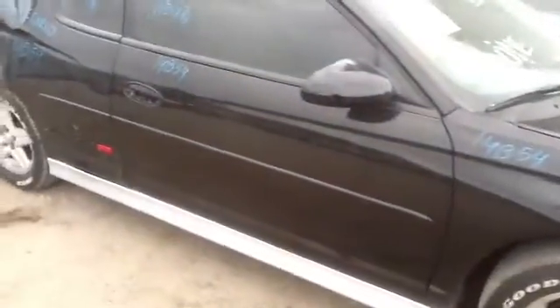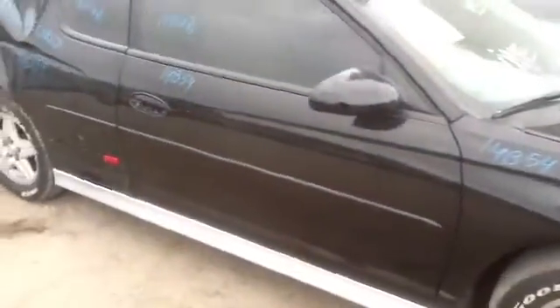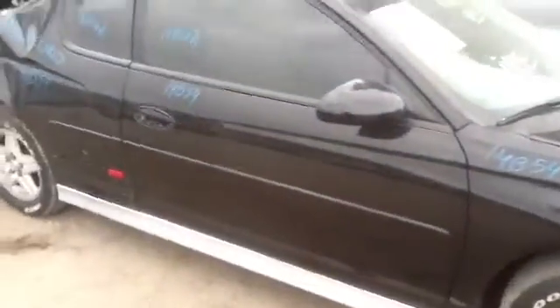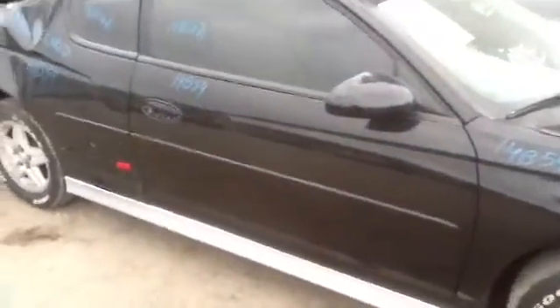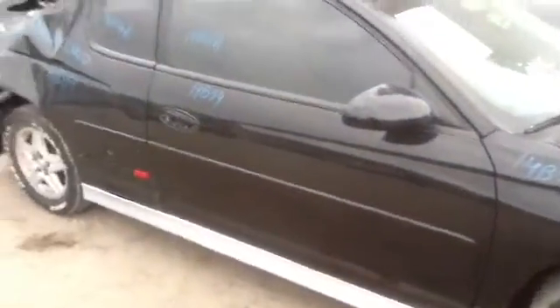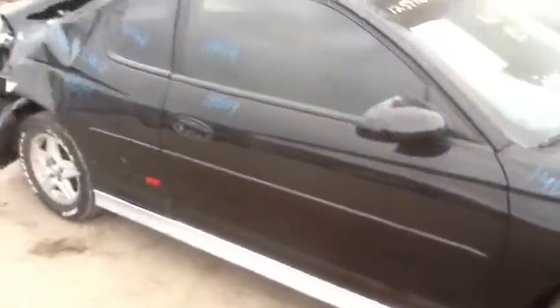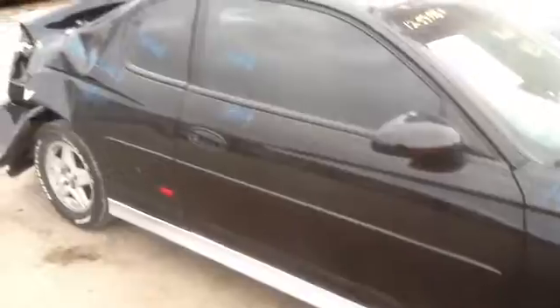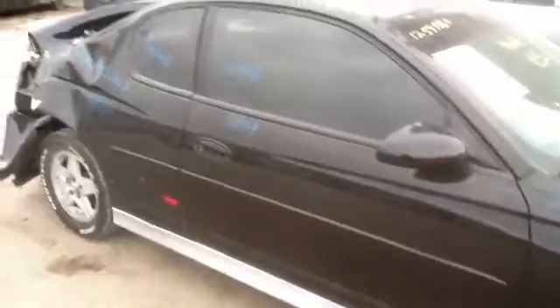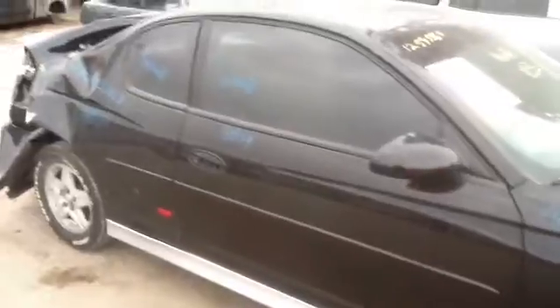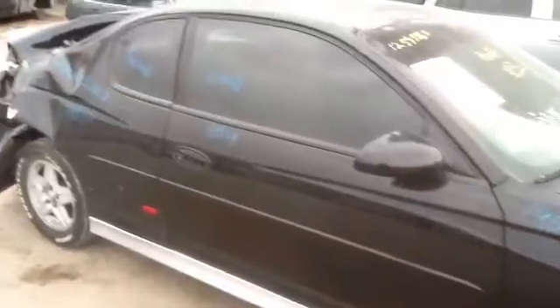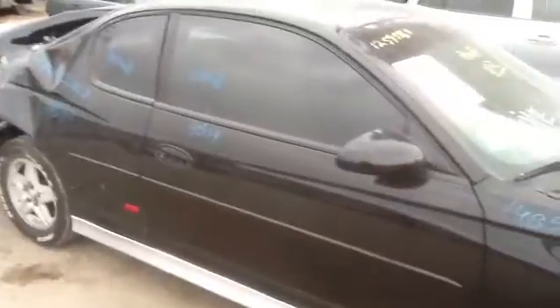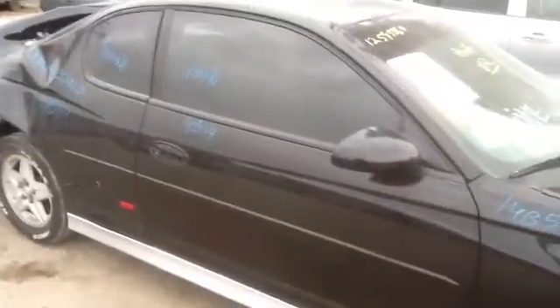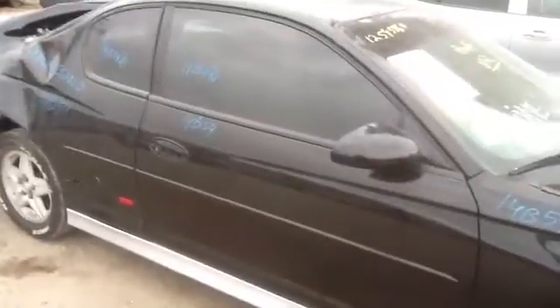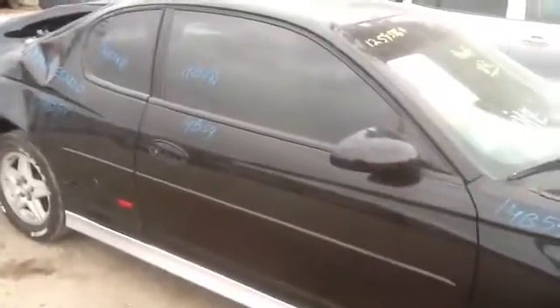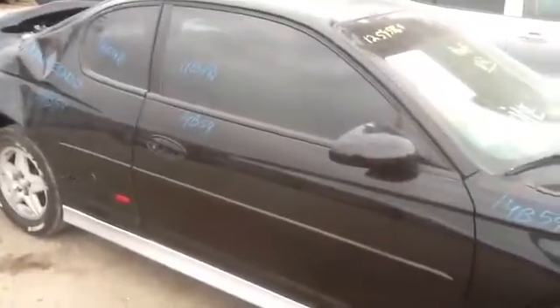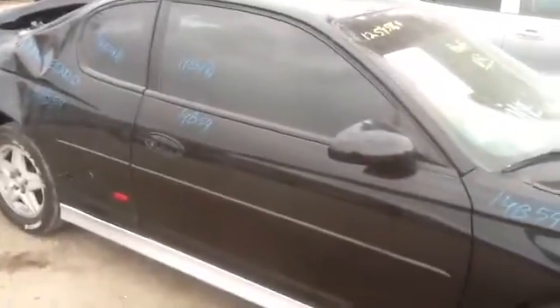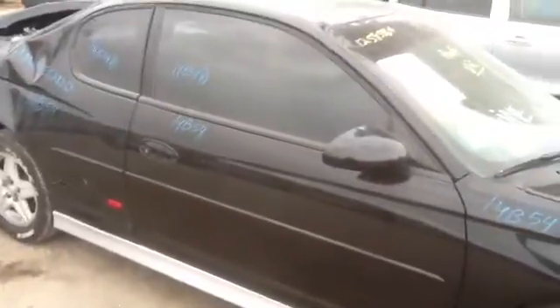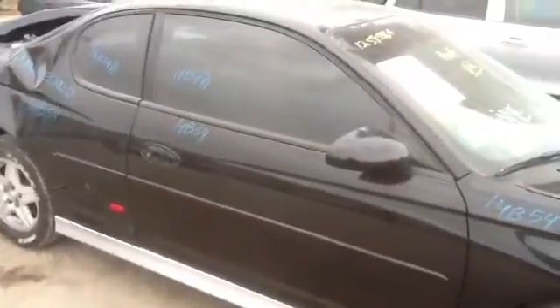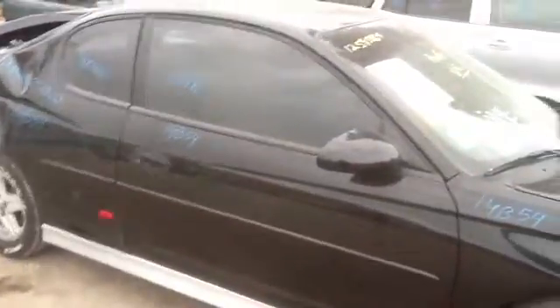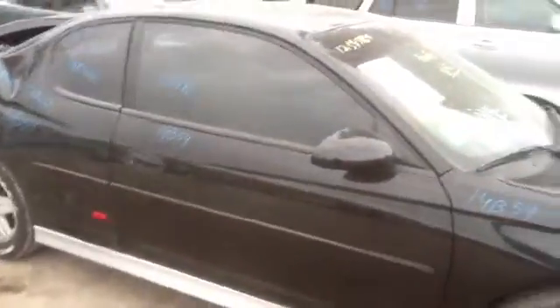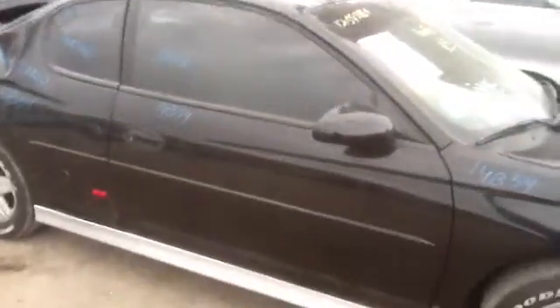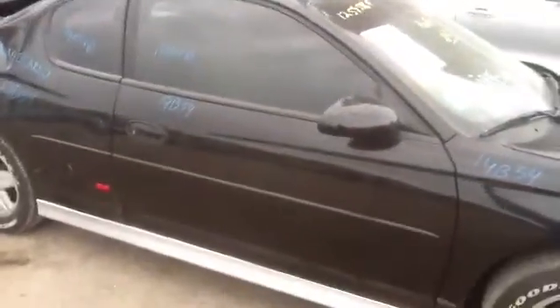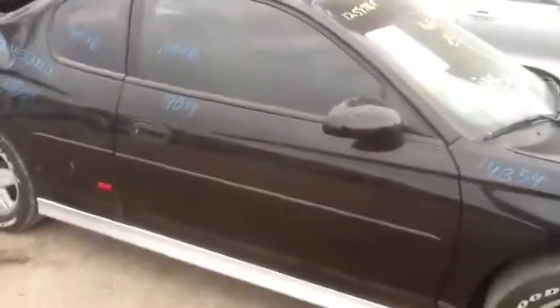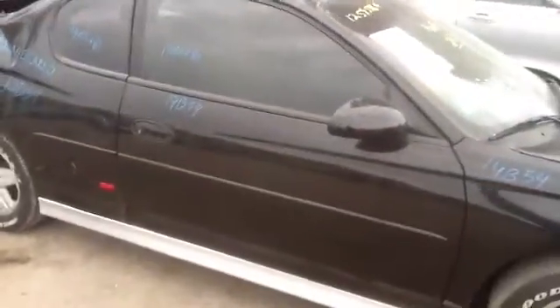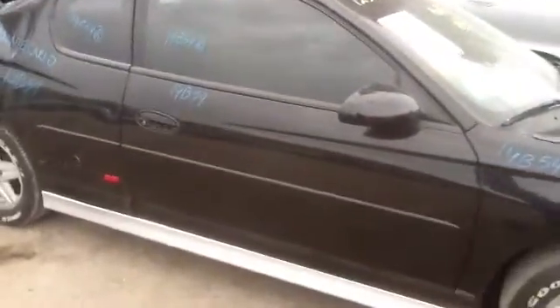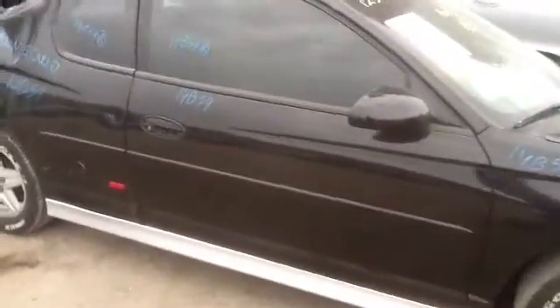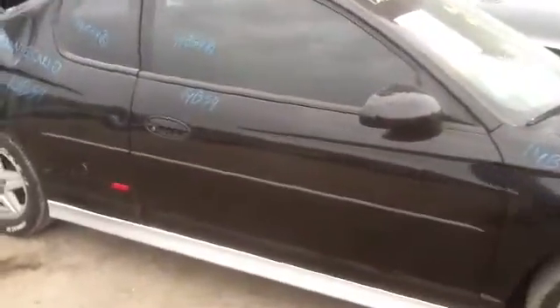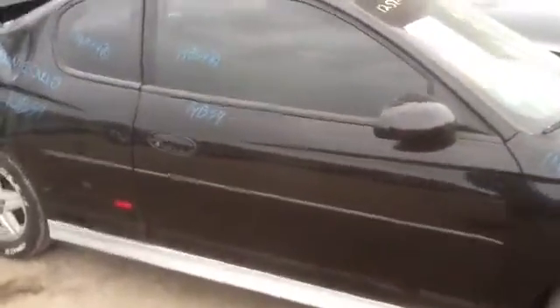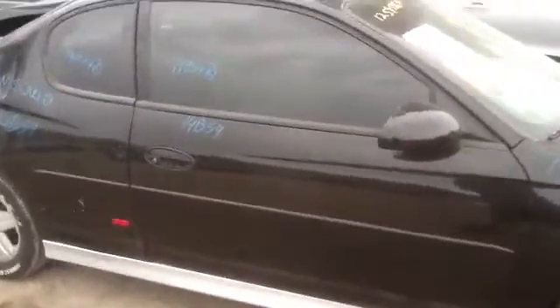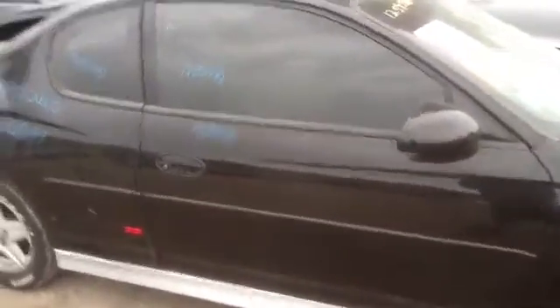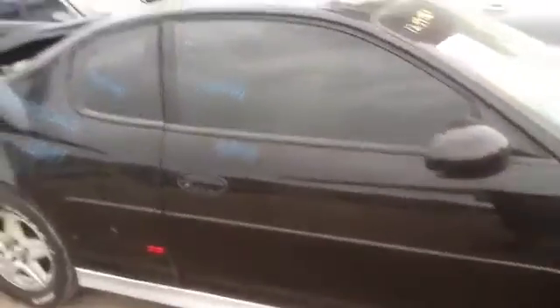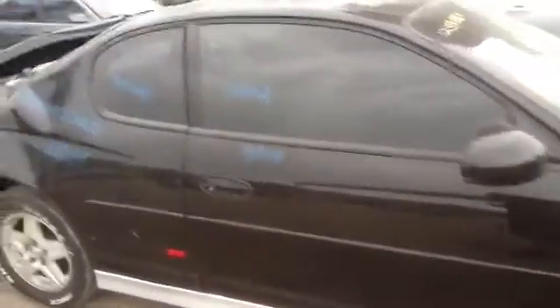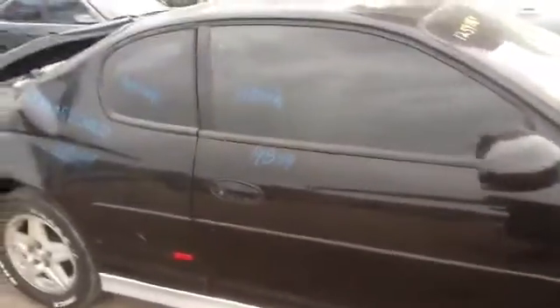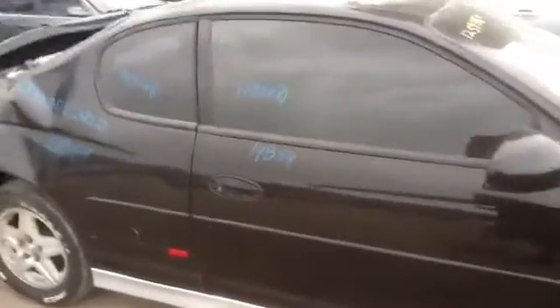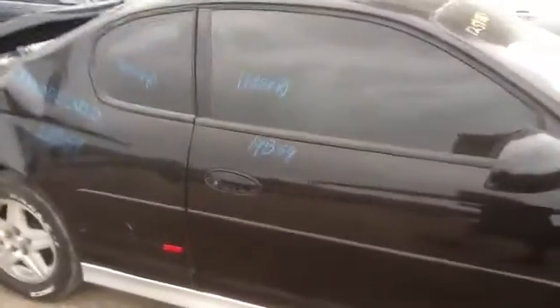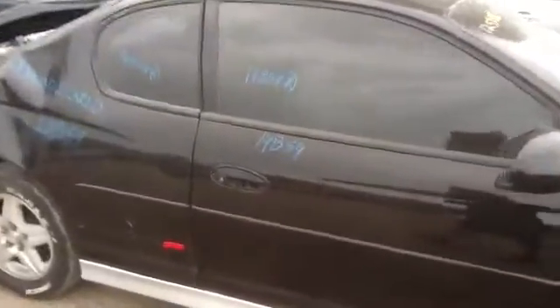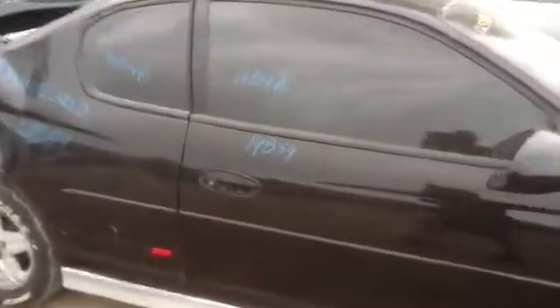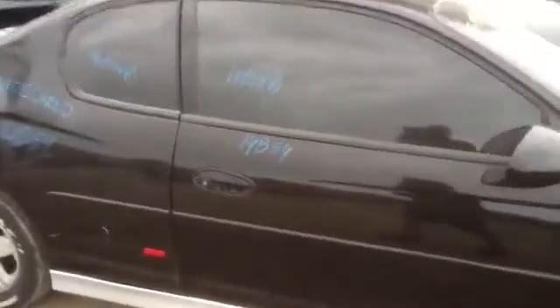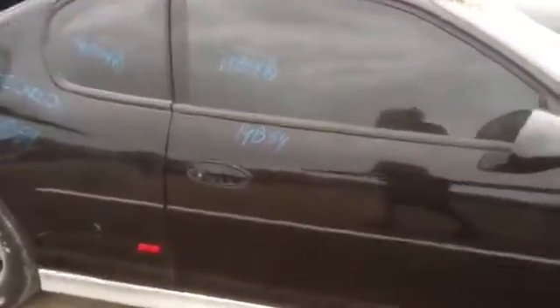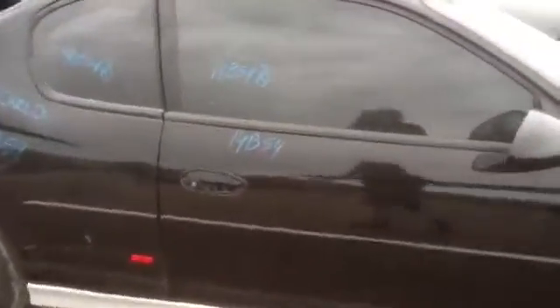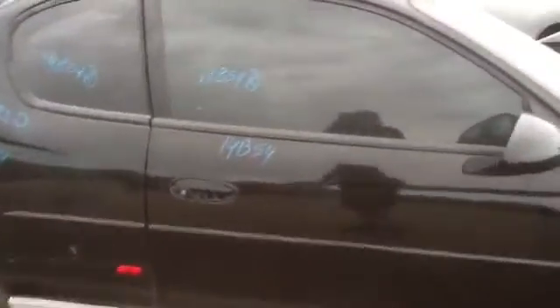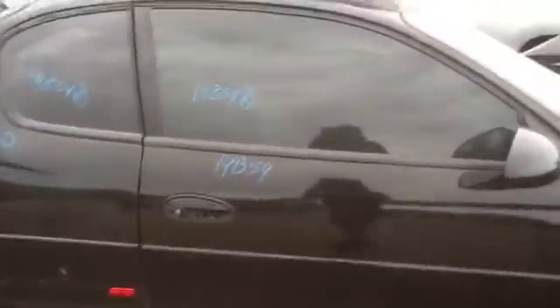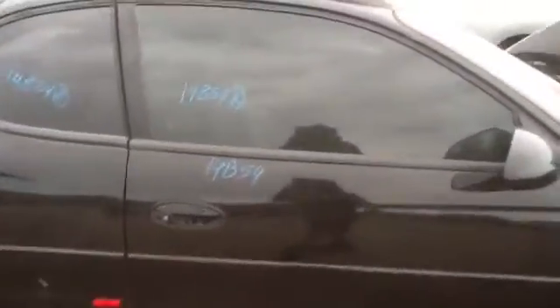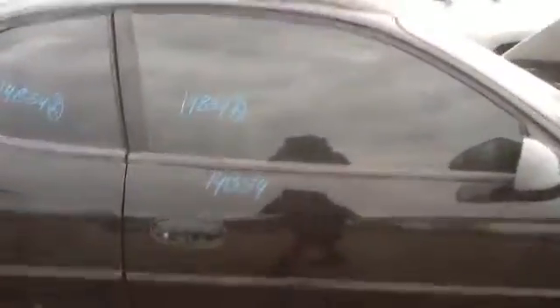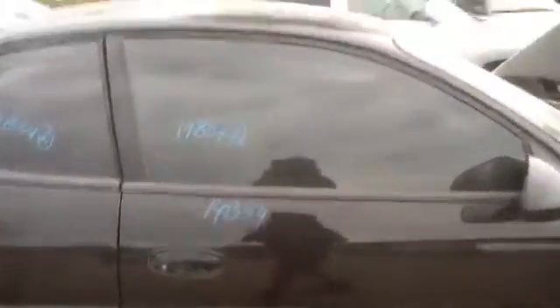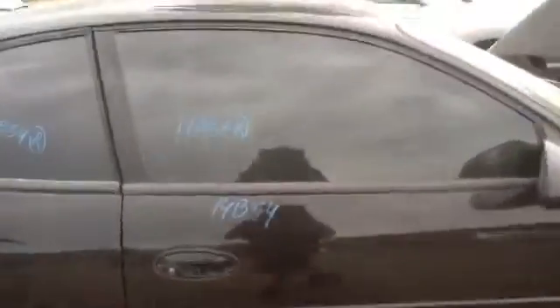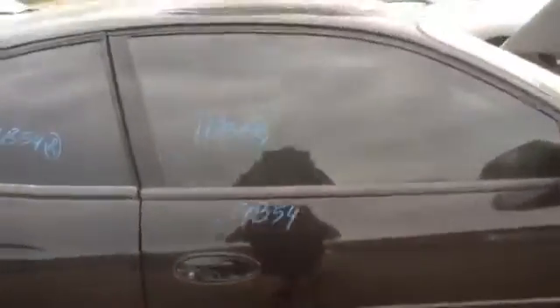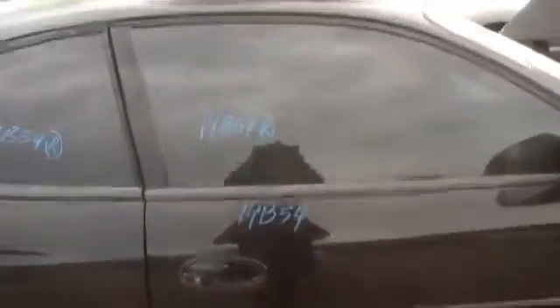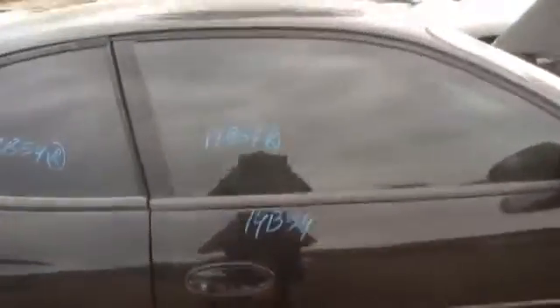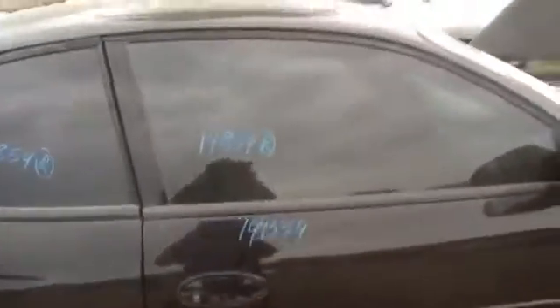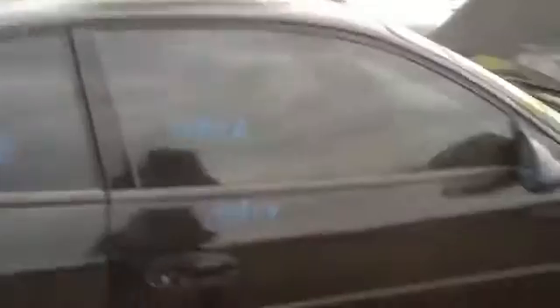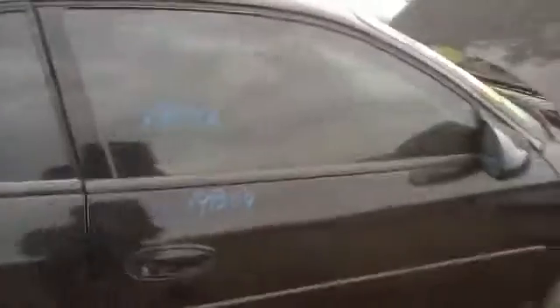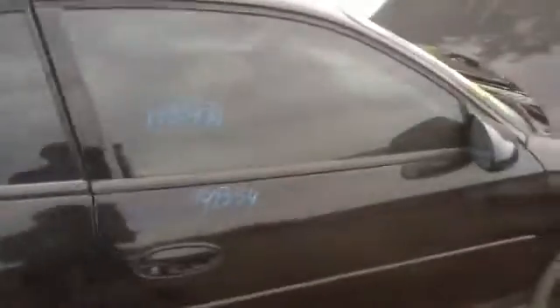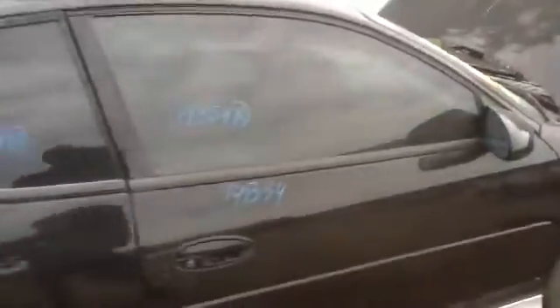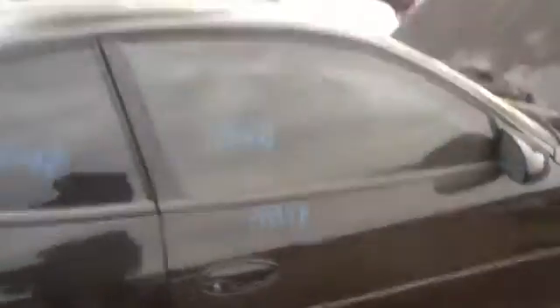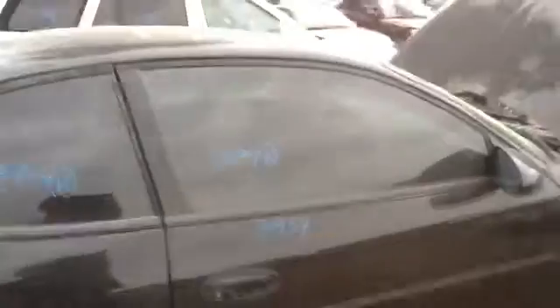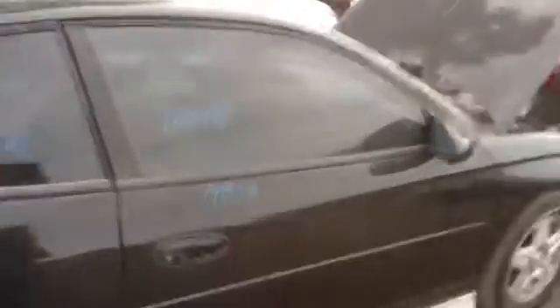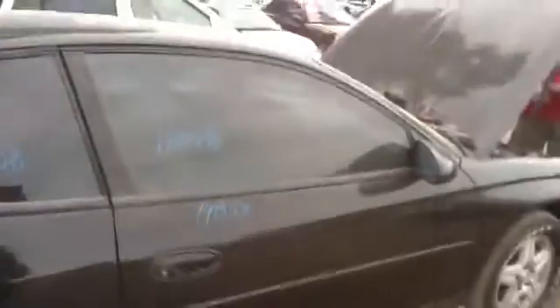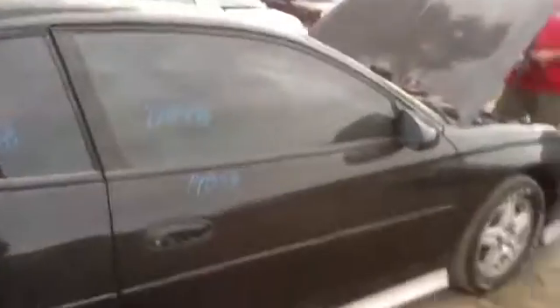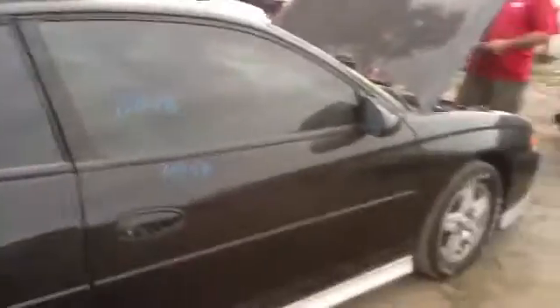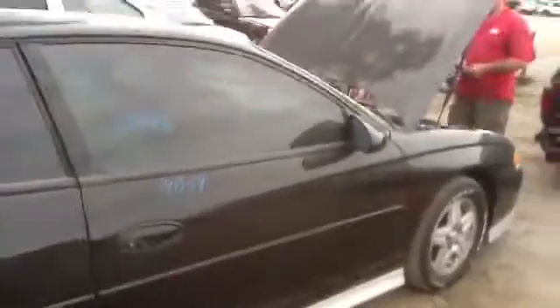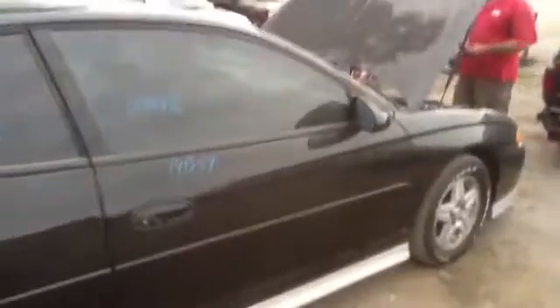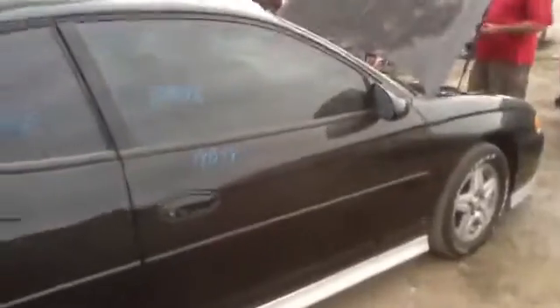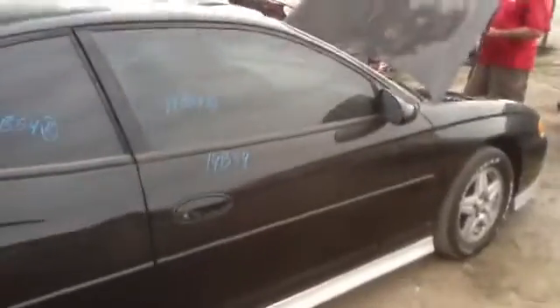Fenders, passenger side door in great shape — this is all power, and as you can see it does come with tinted windows.